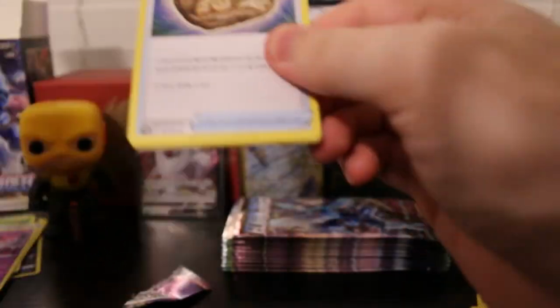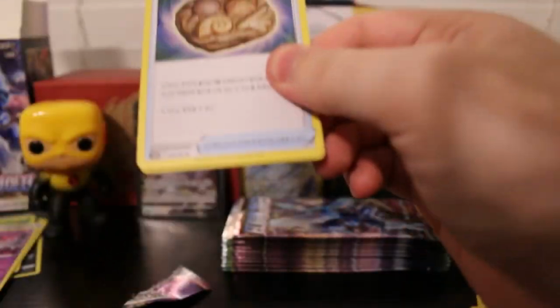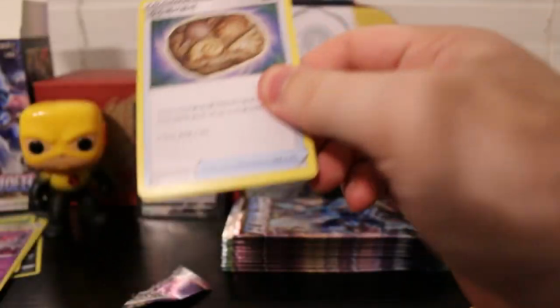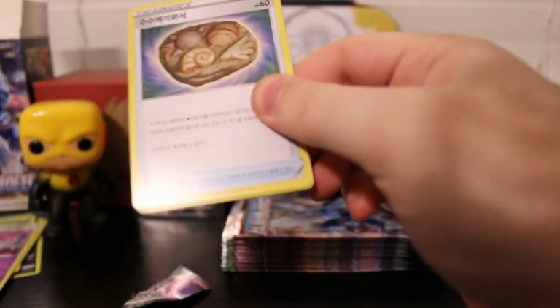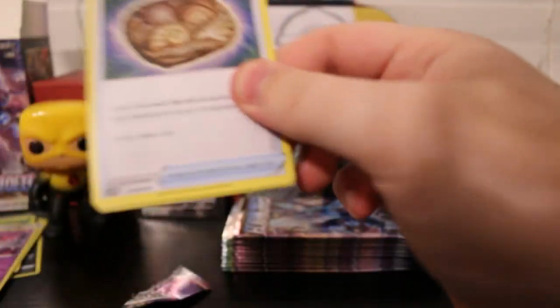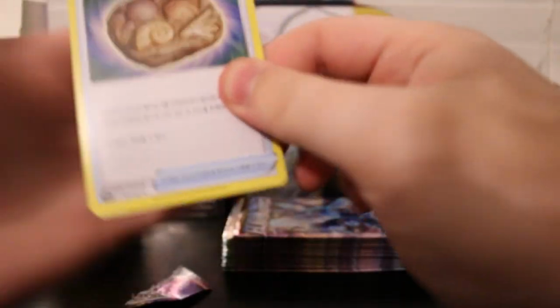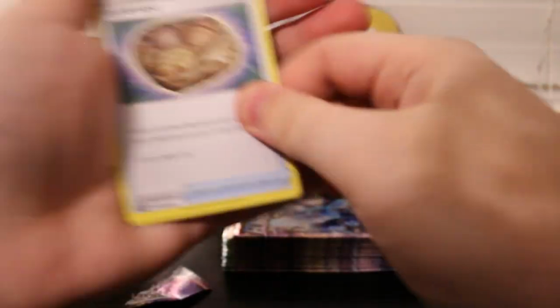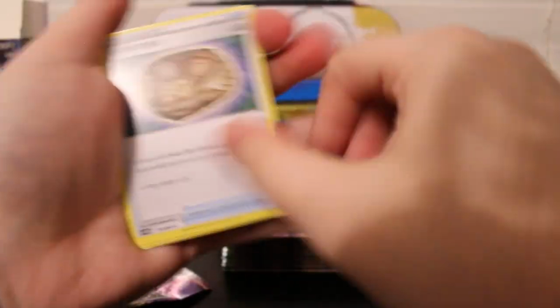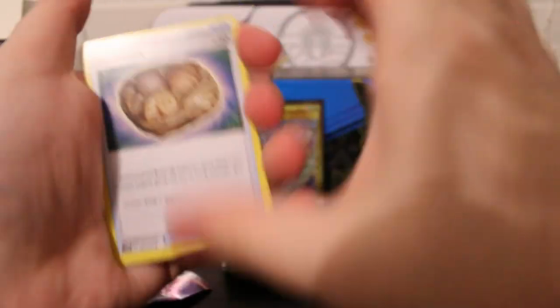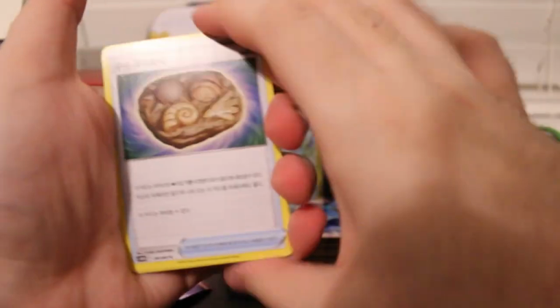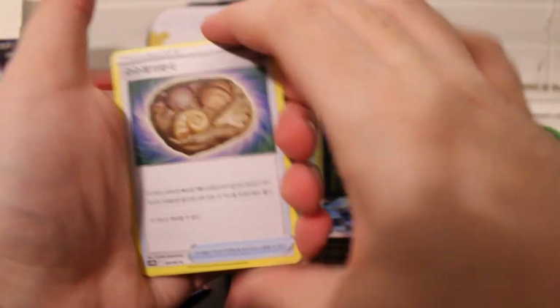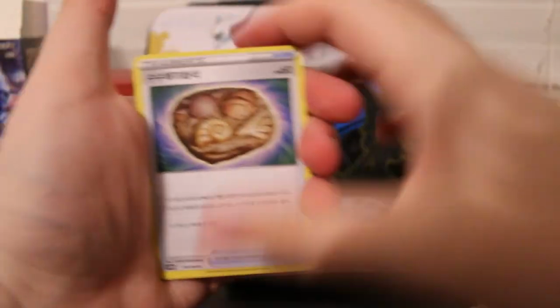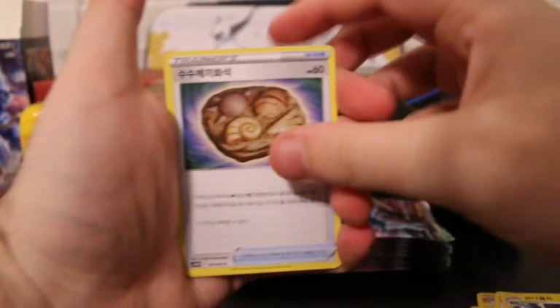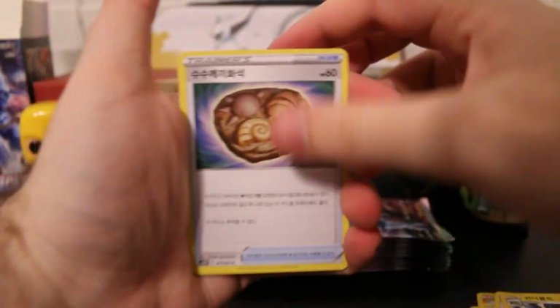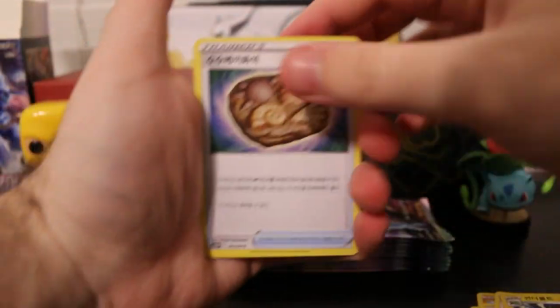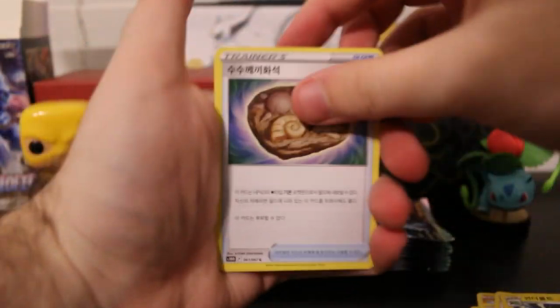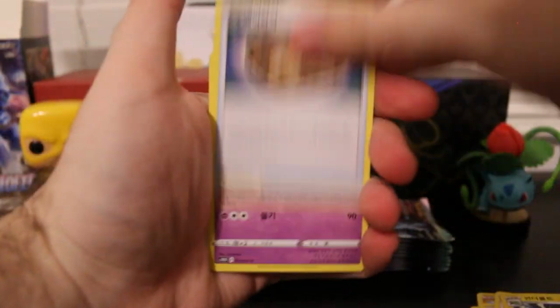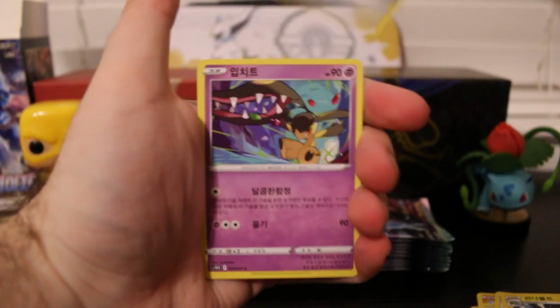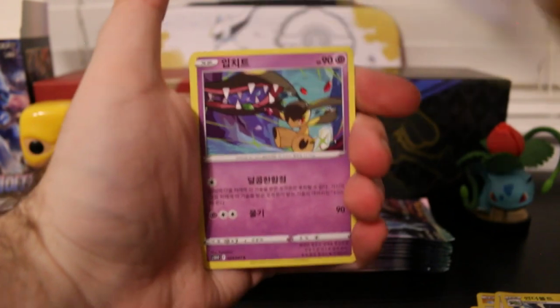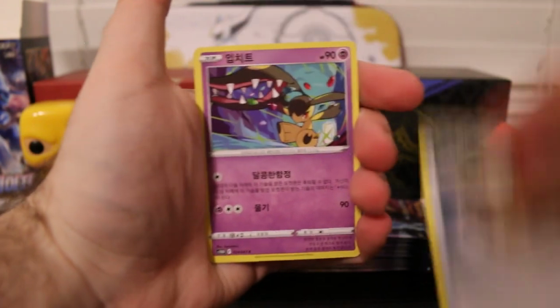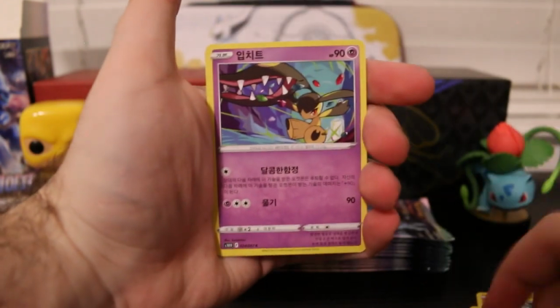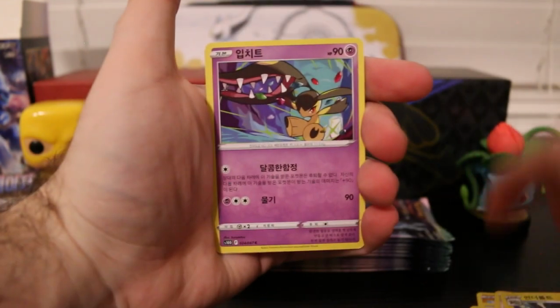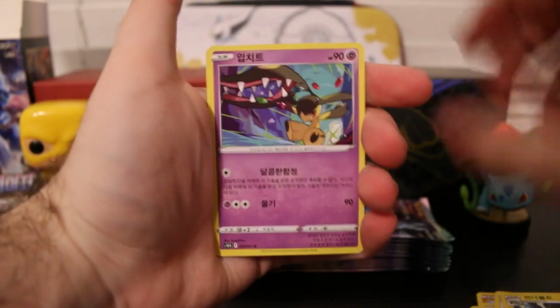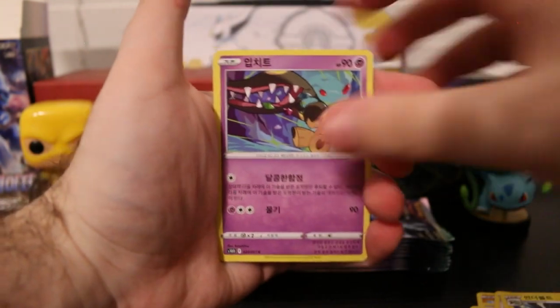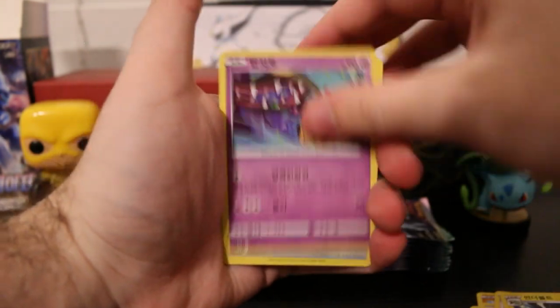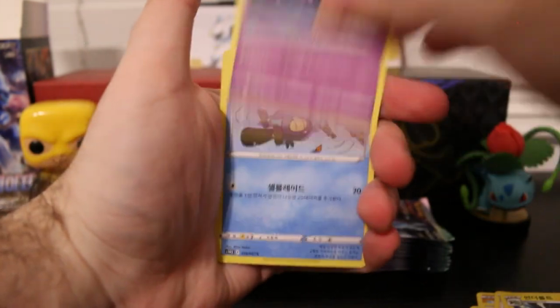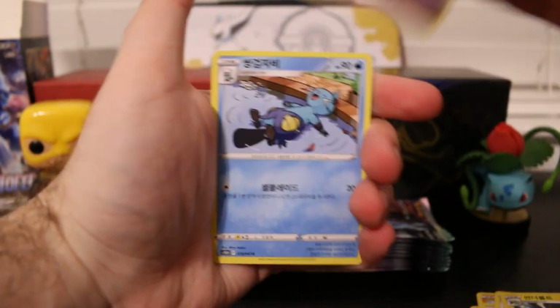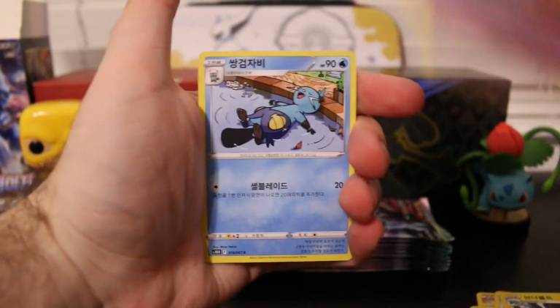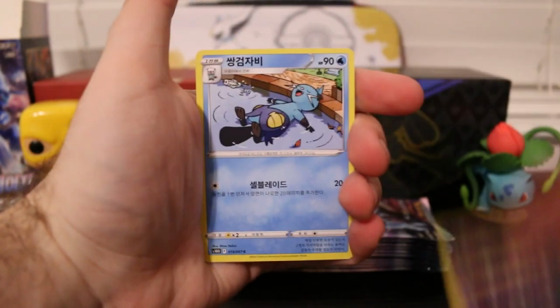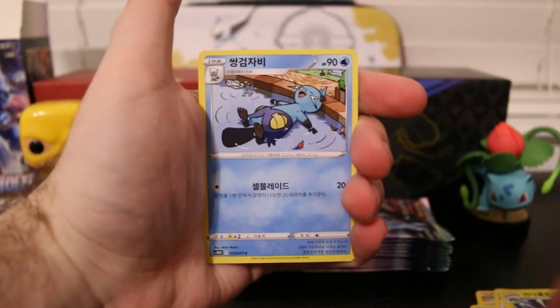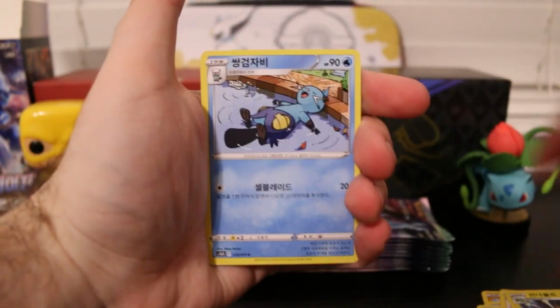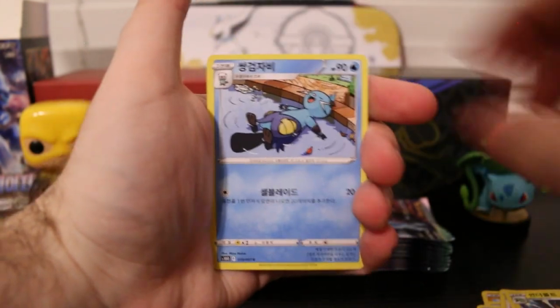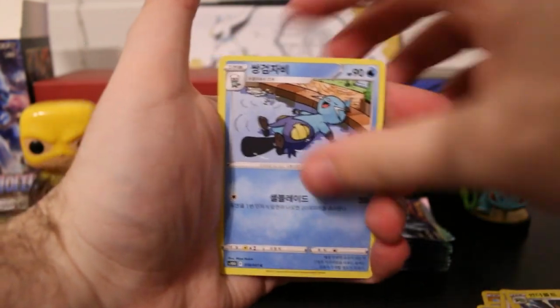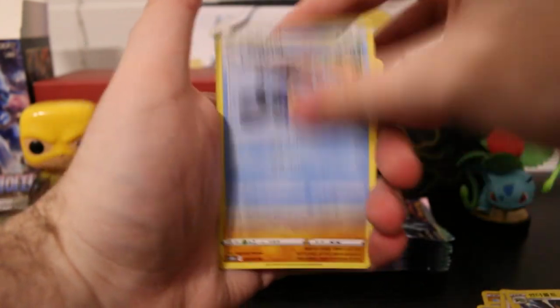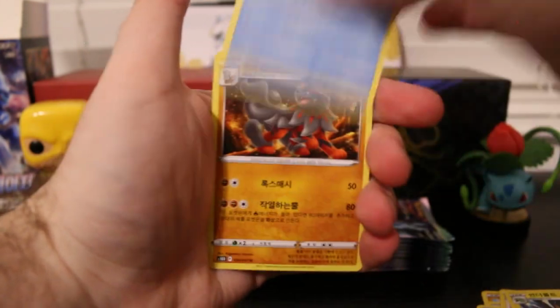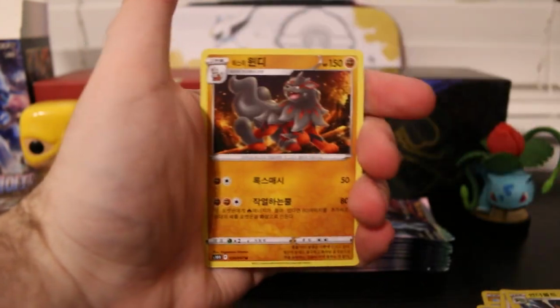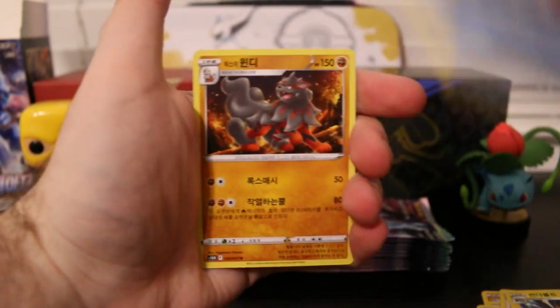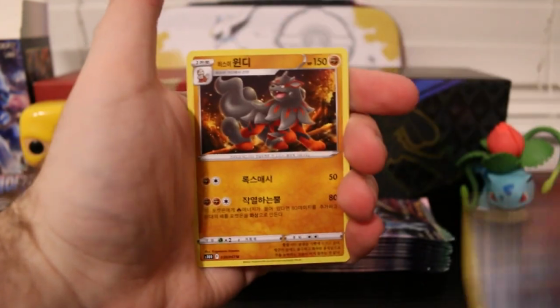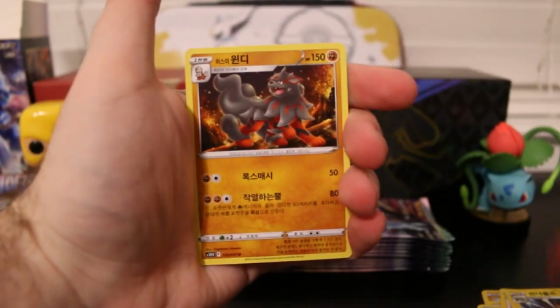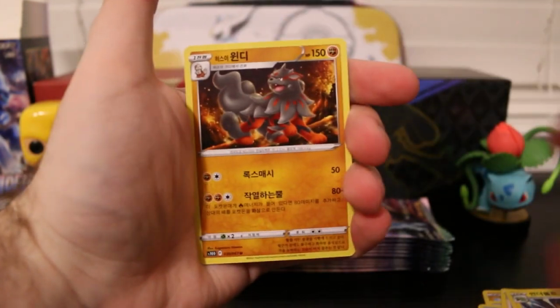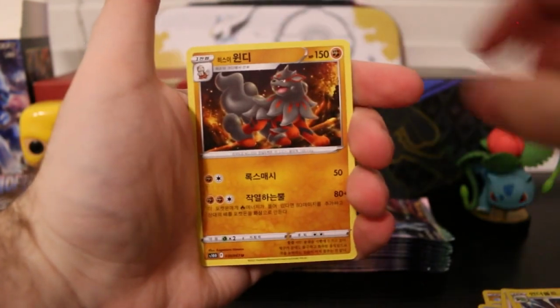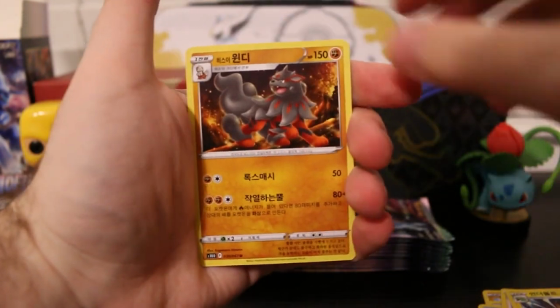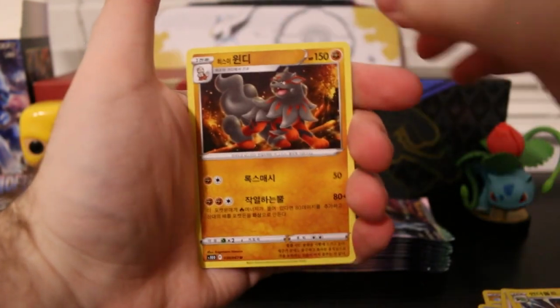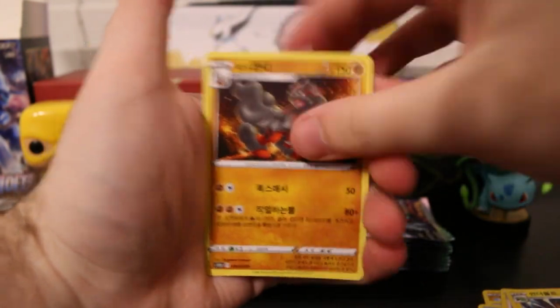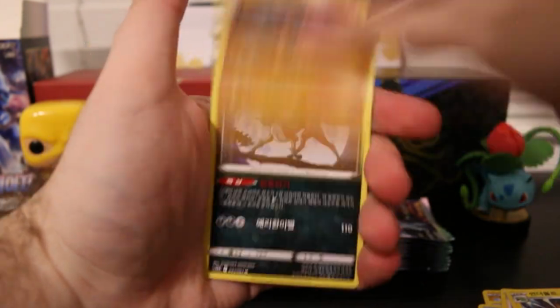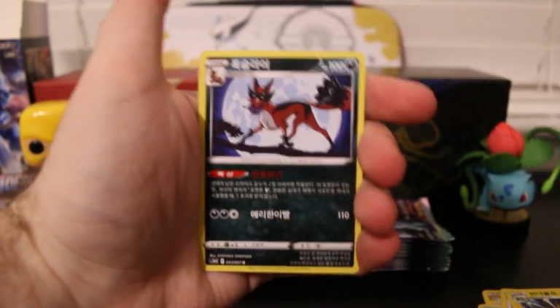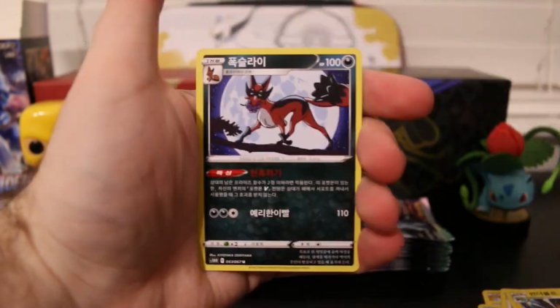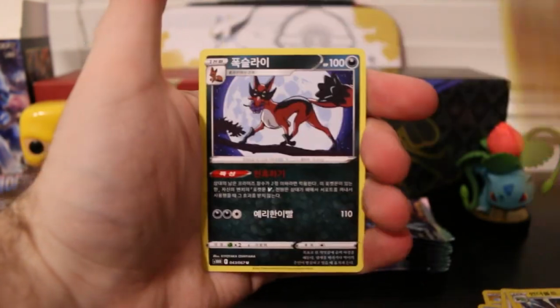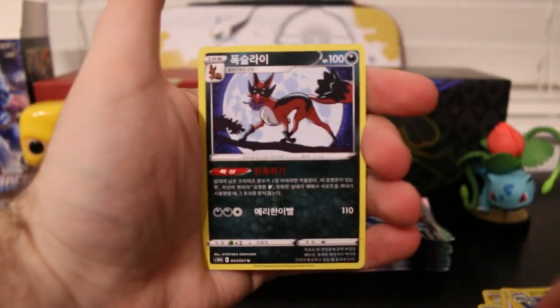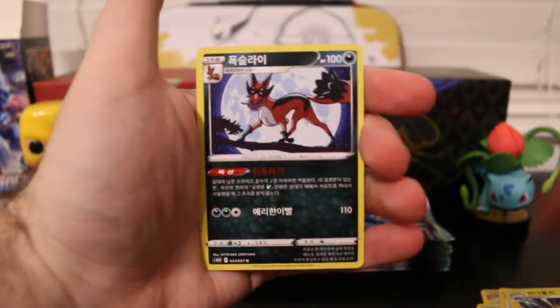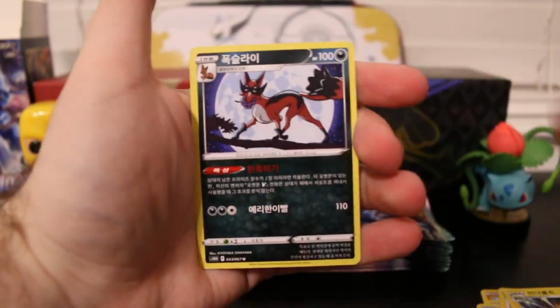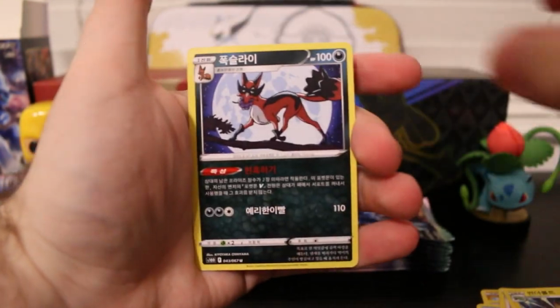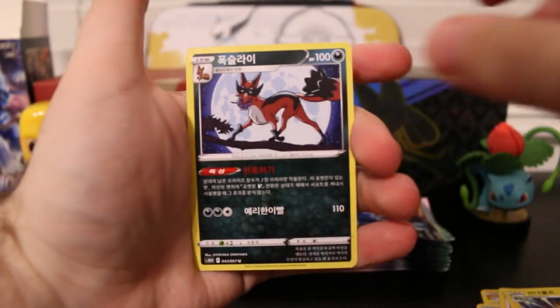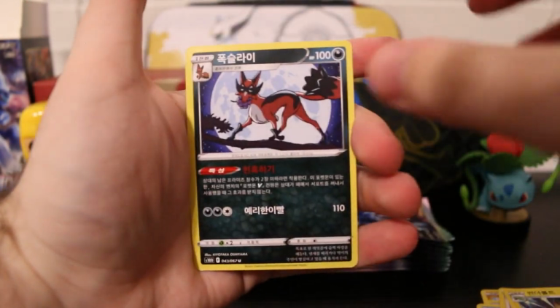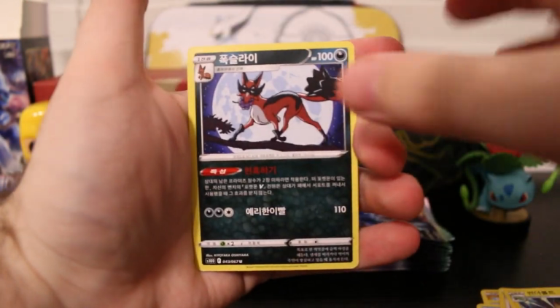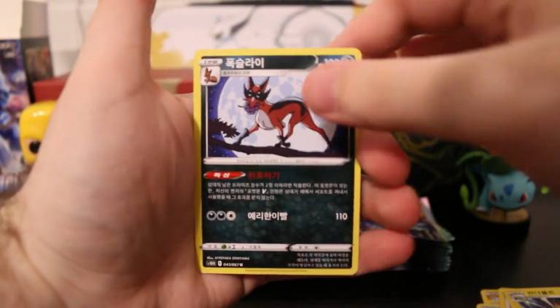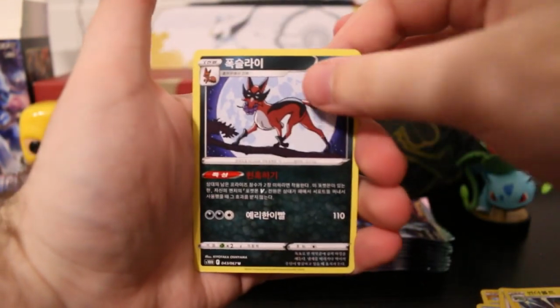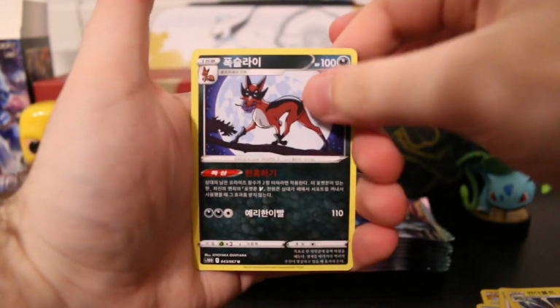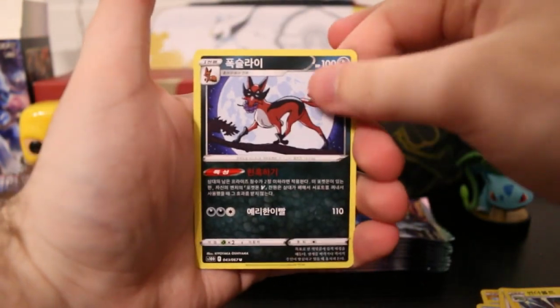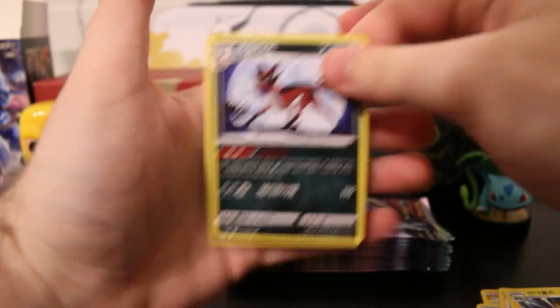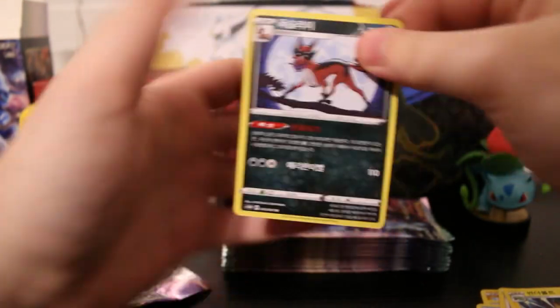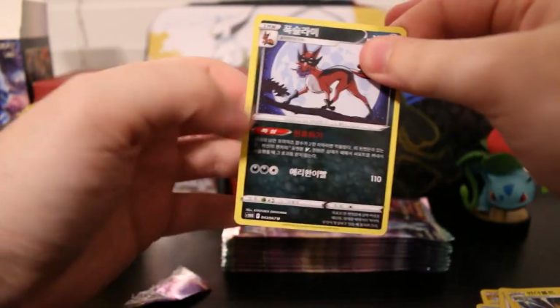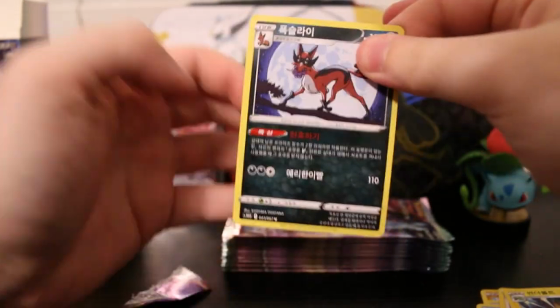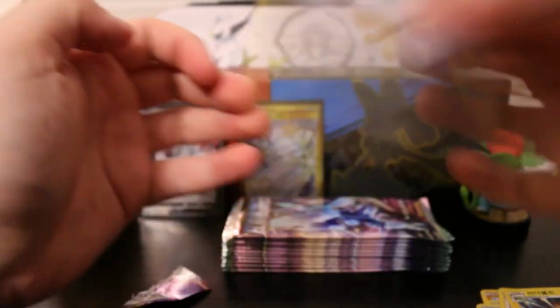Let's see what we got here. More Fossils, Mawile, Duot, Hisuian Arcanine, and a Thievul.